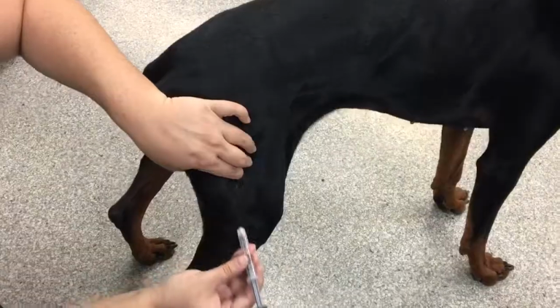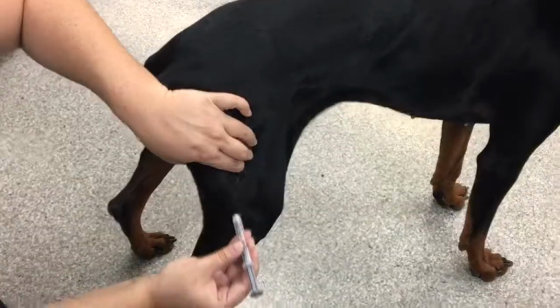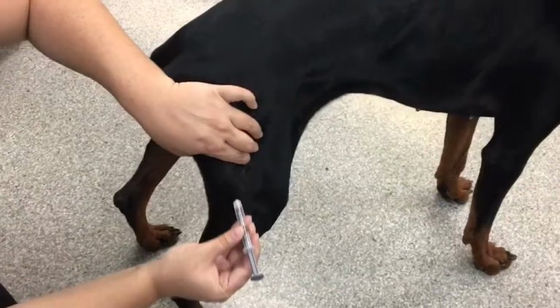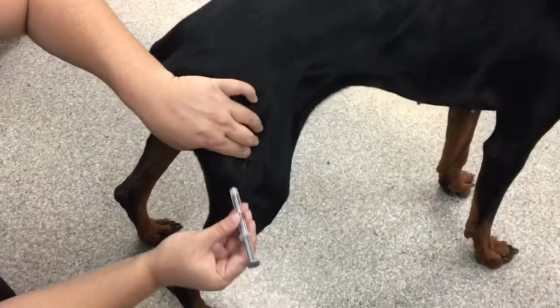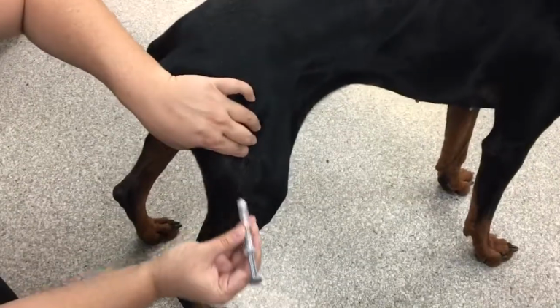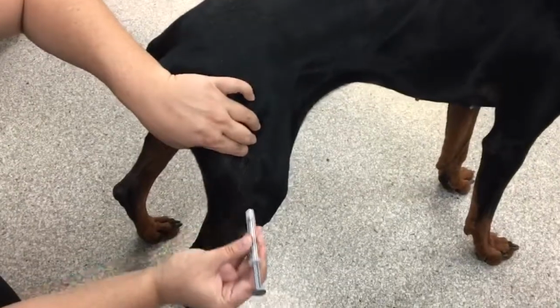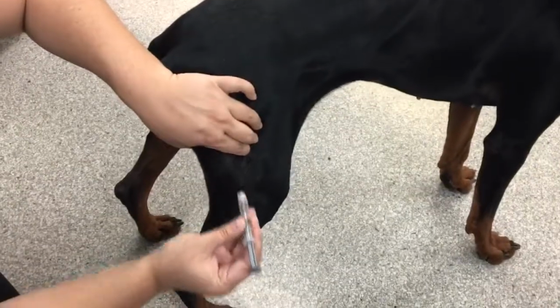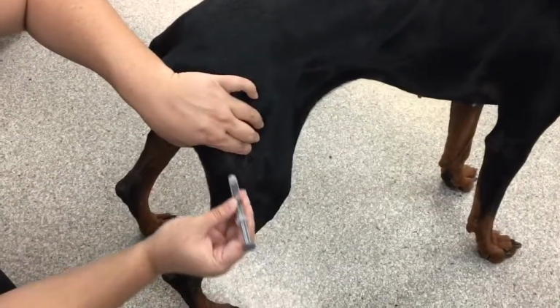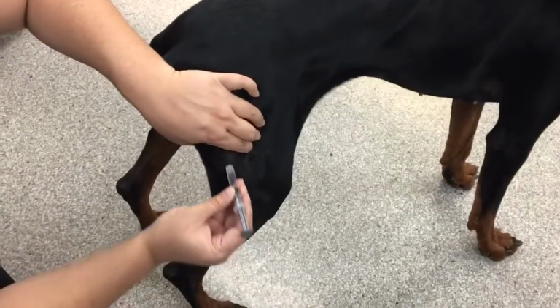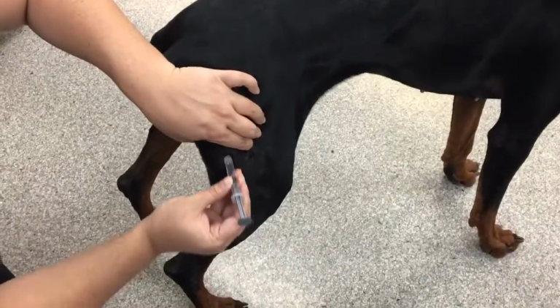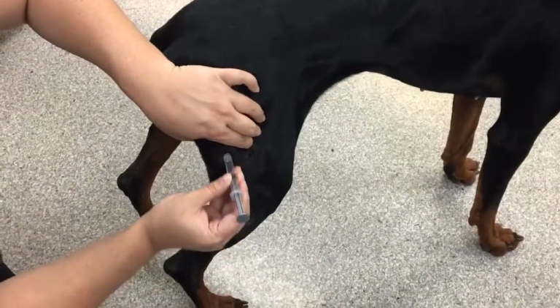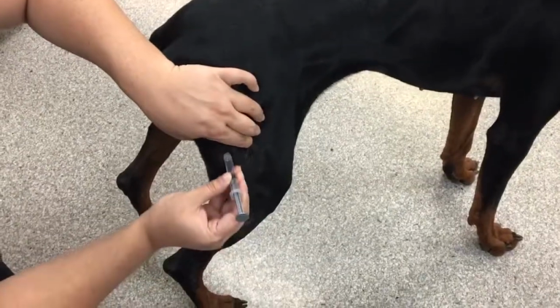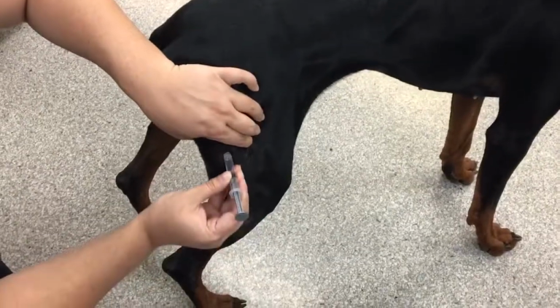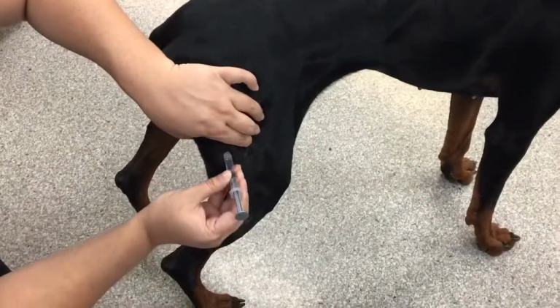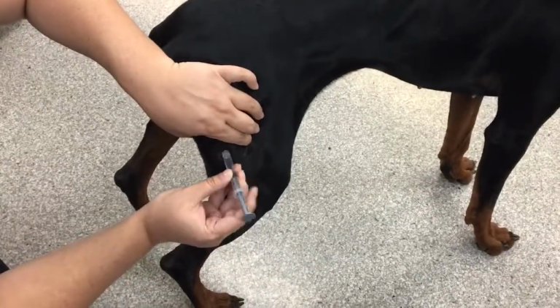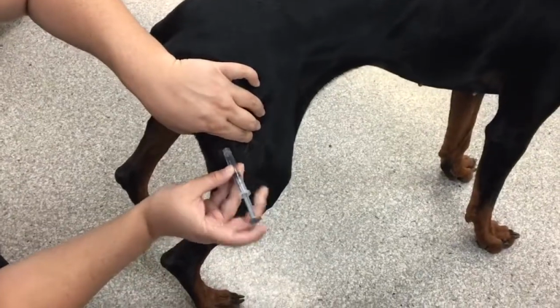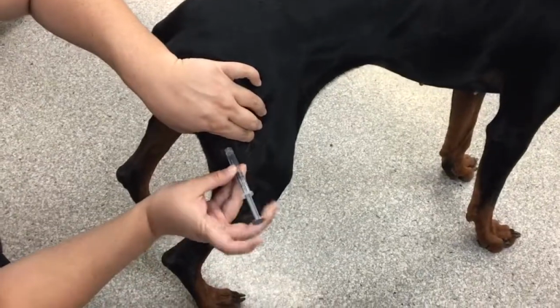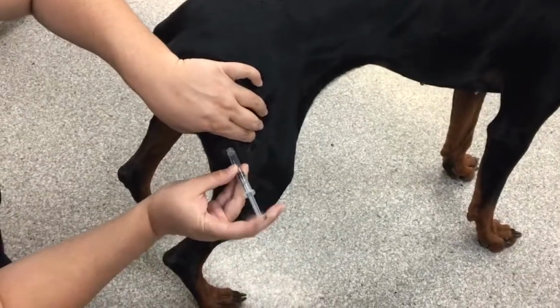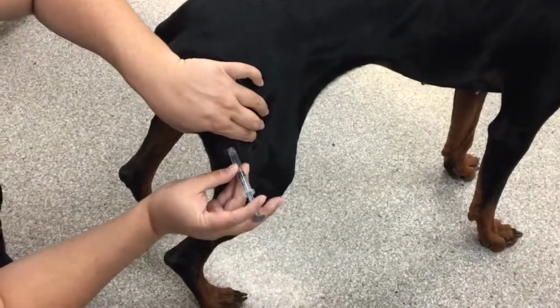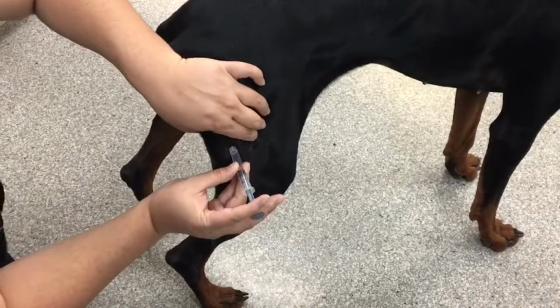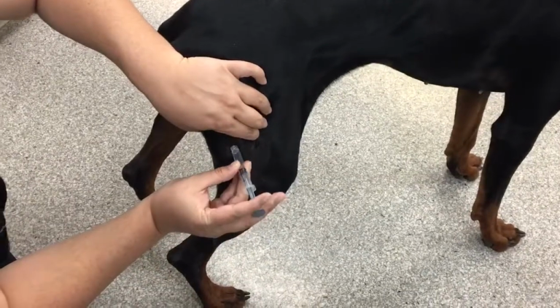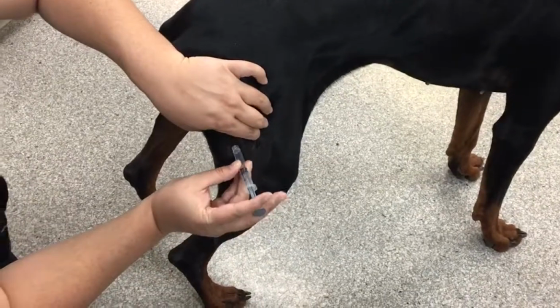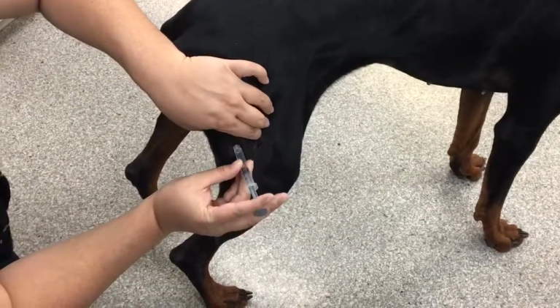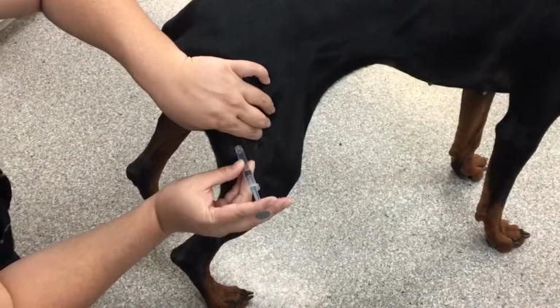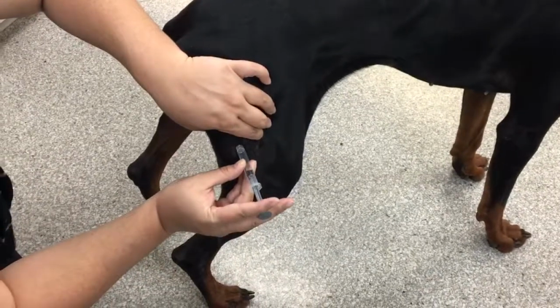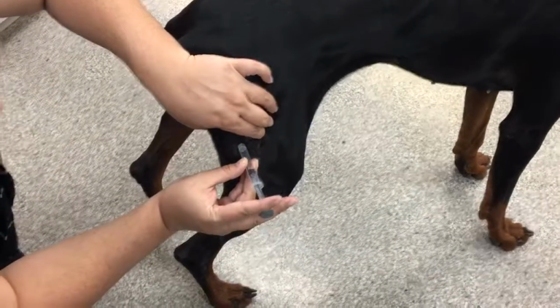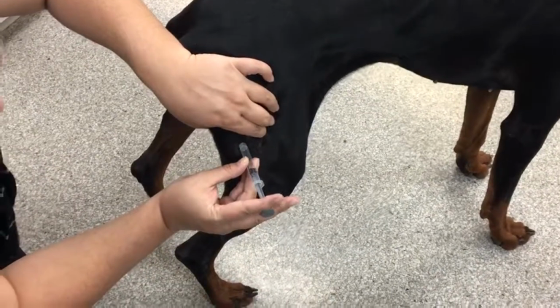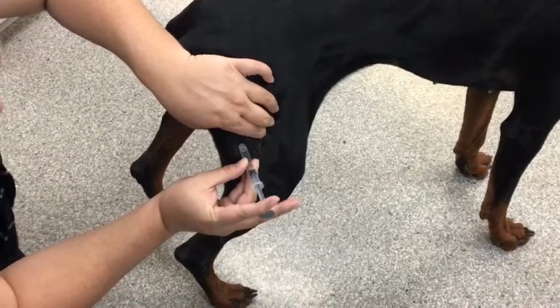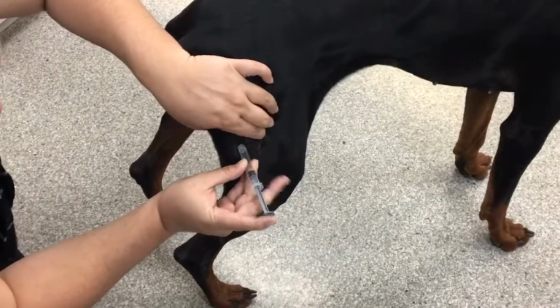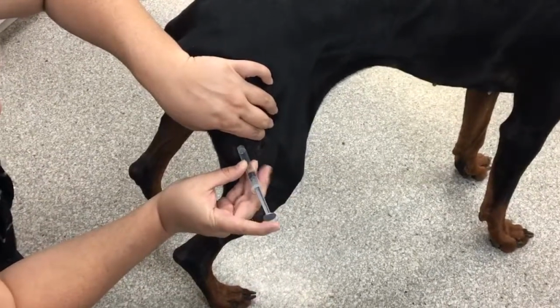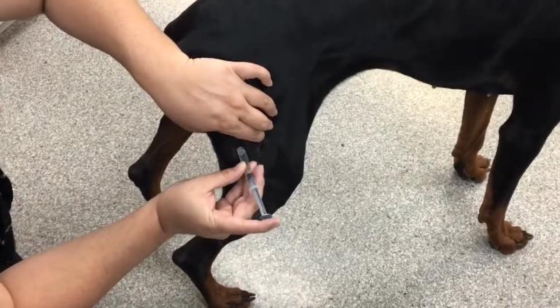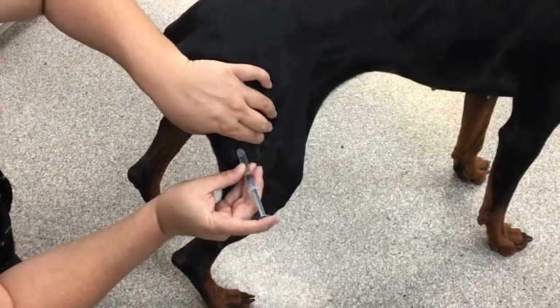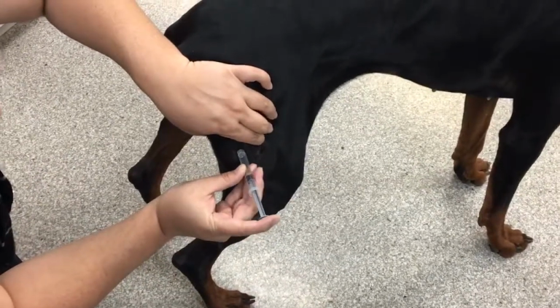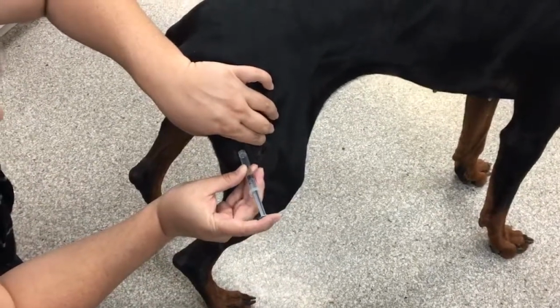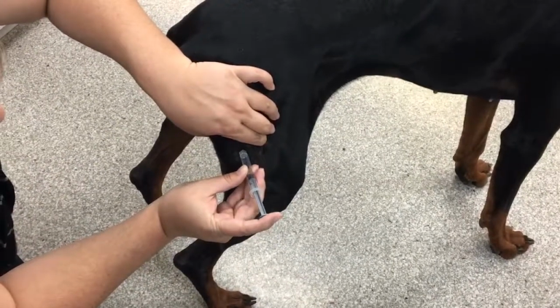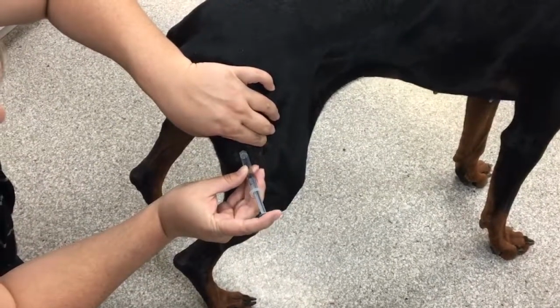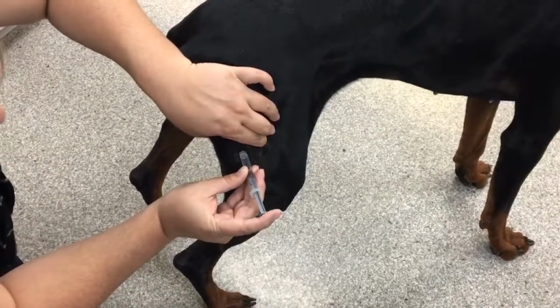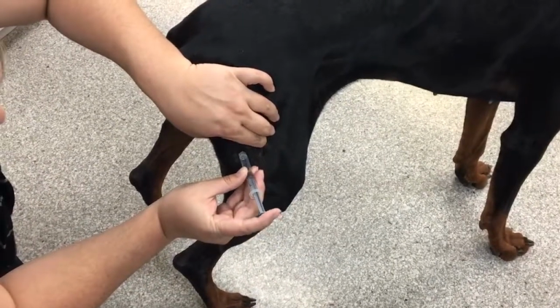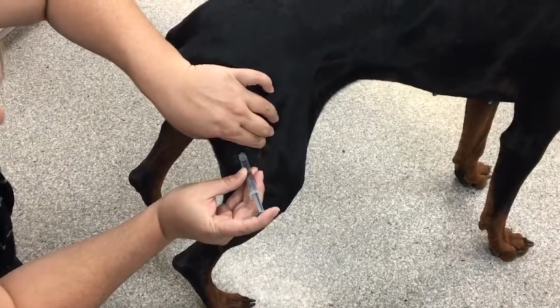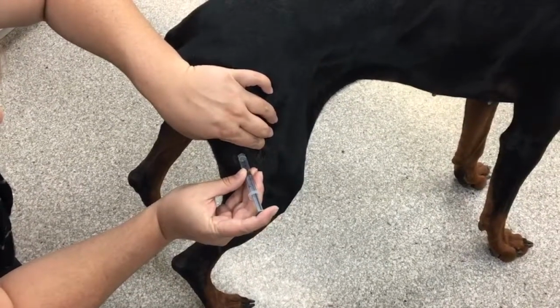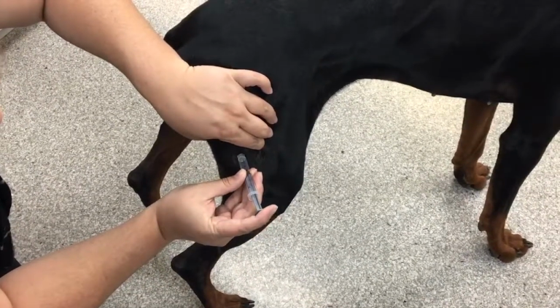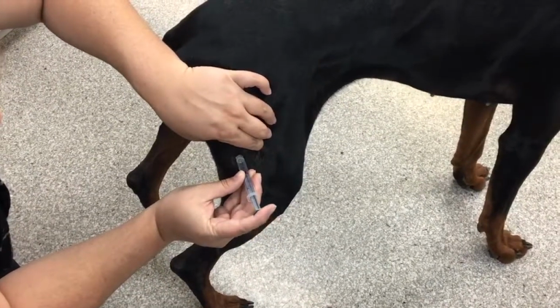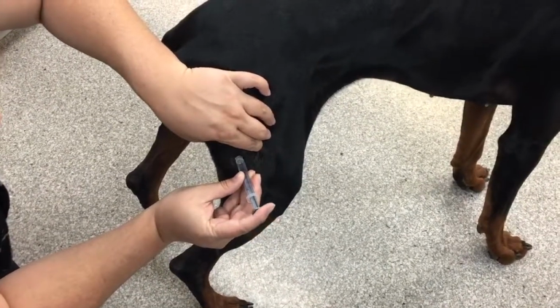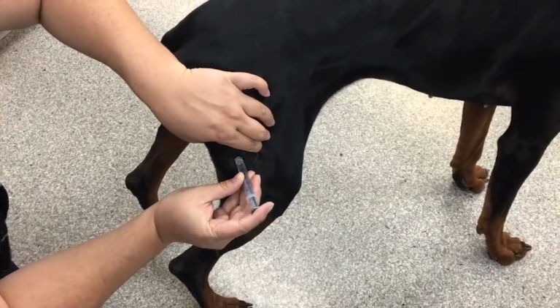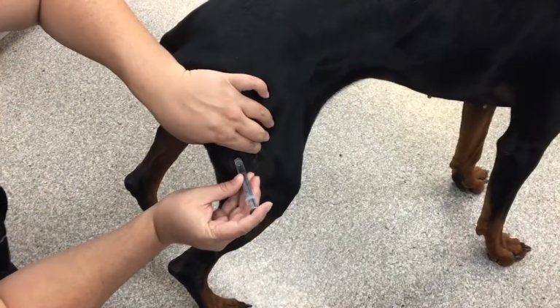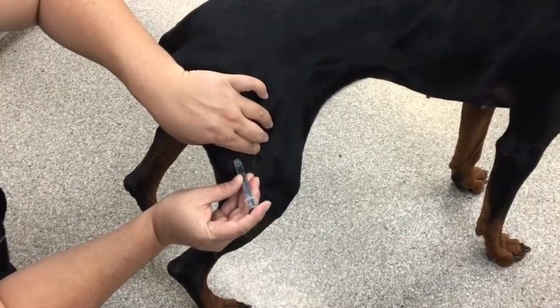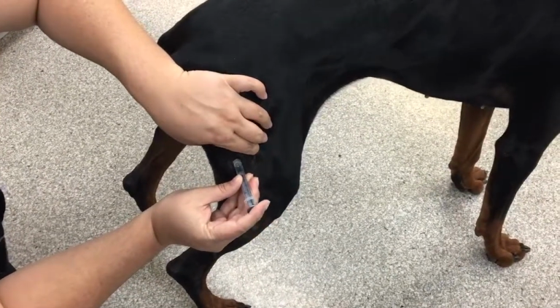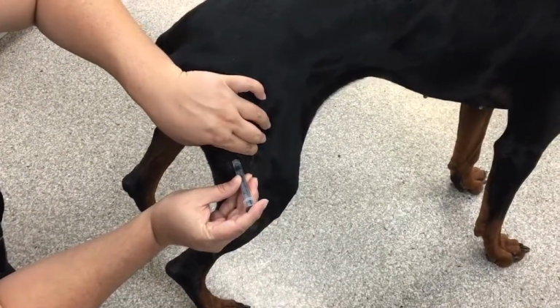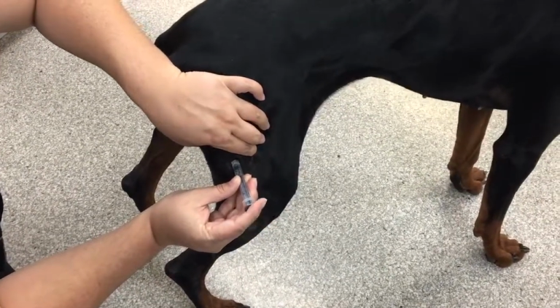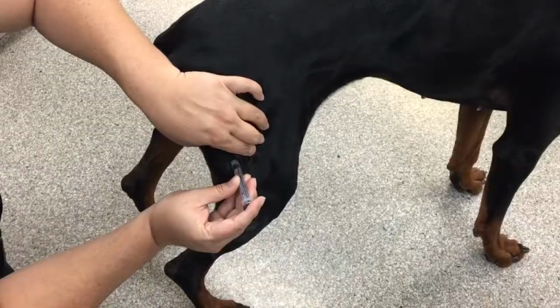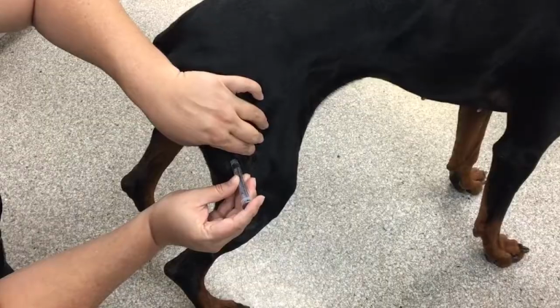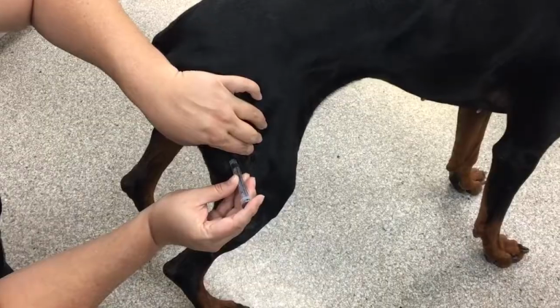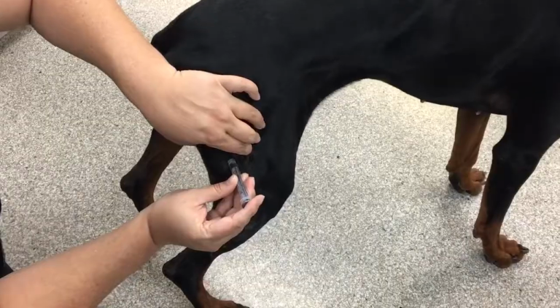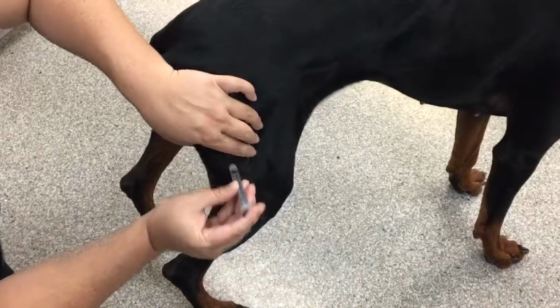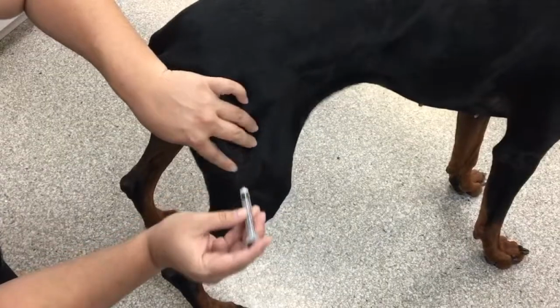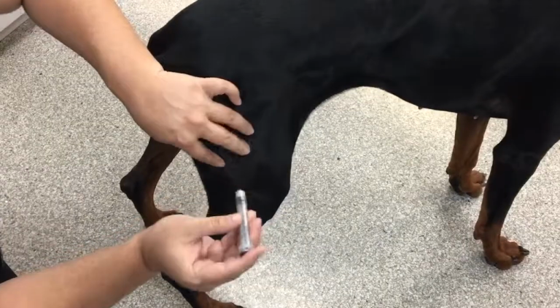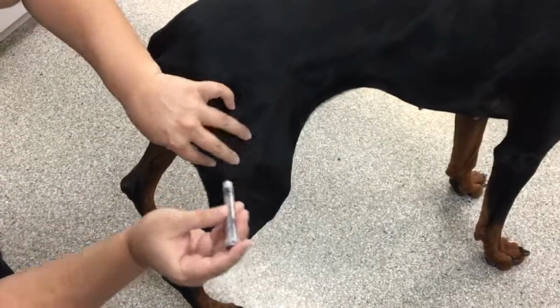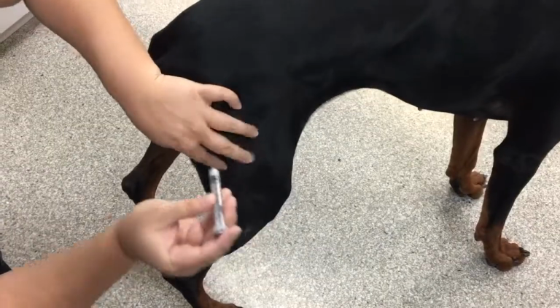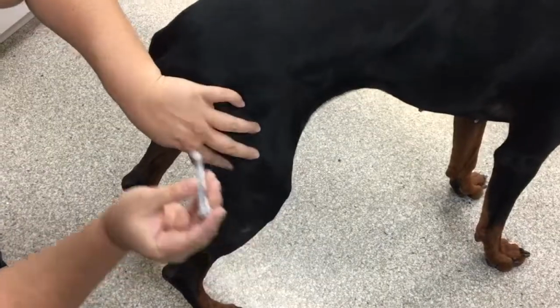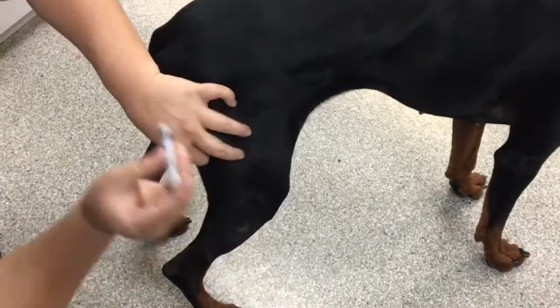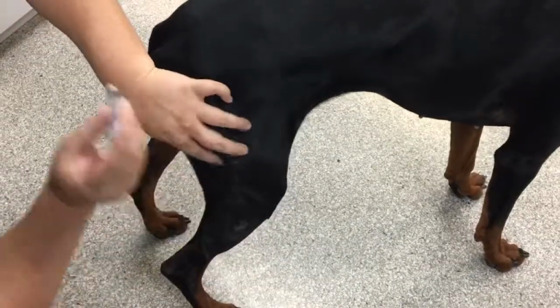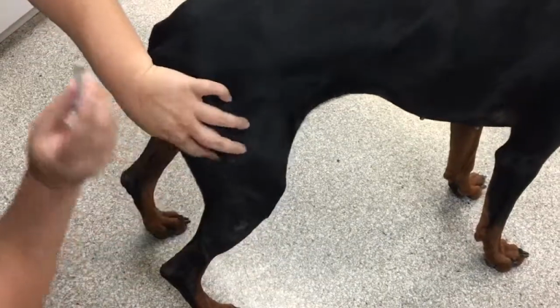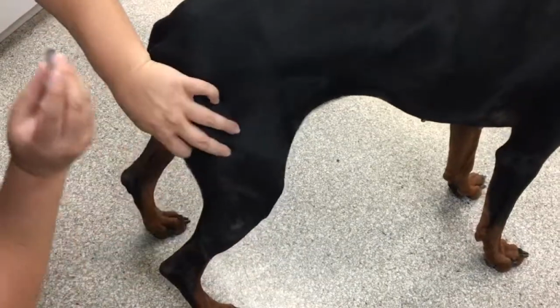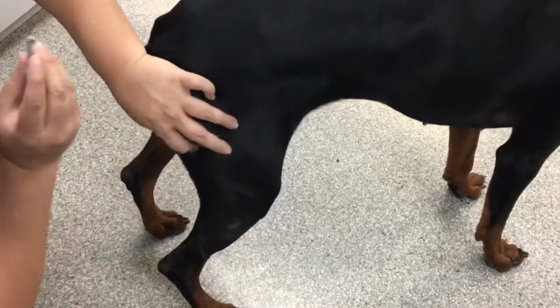Put the needle in, aspirate — no blood — and then push it in with moderate pressure and rub it out.